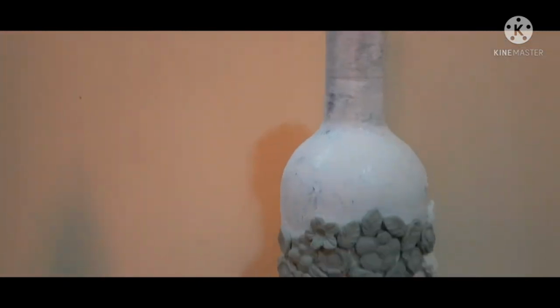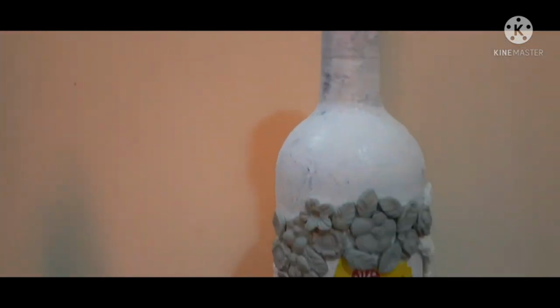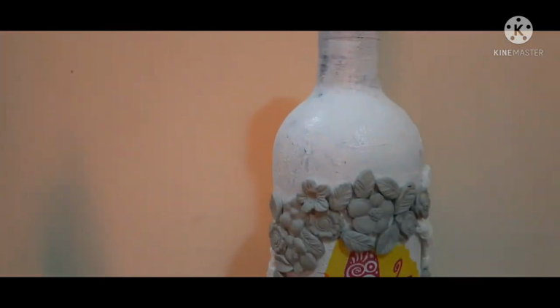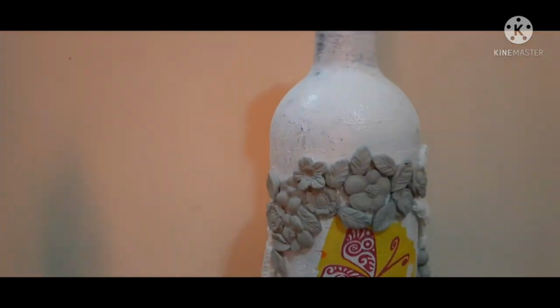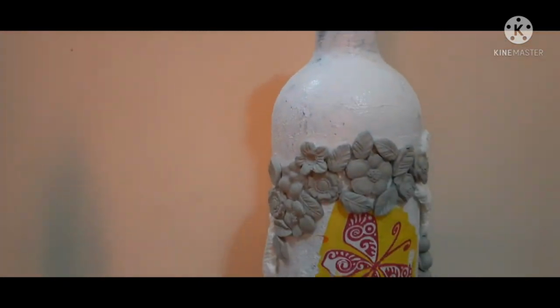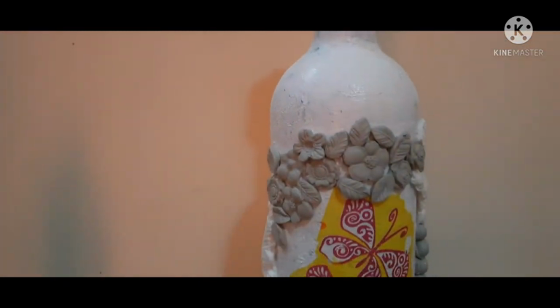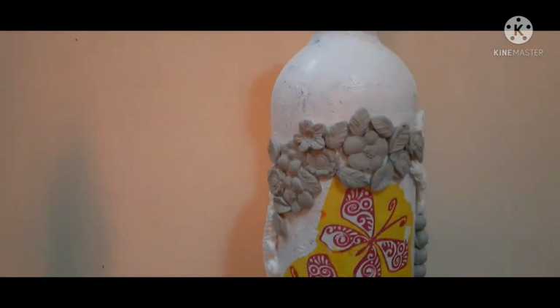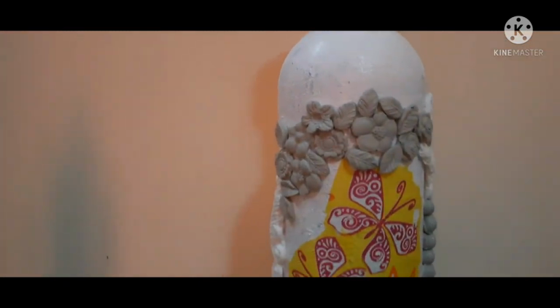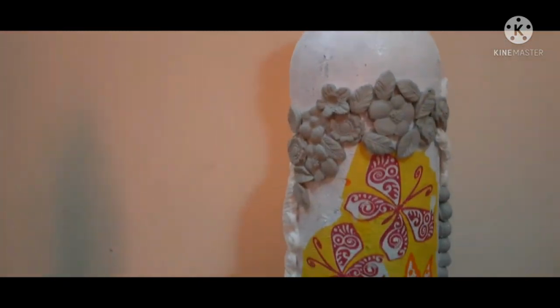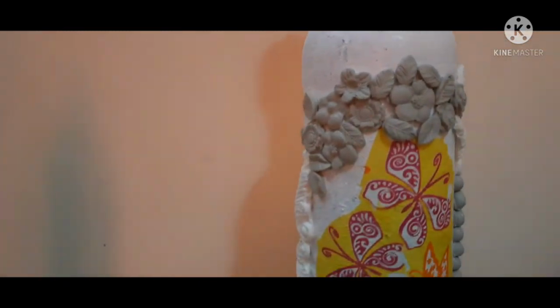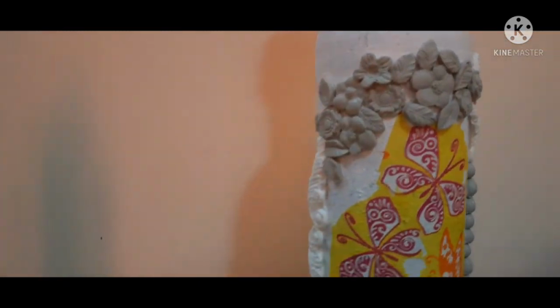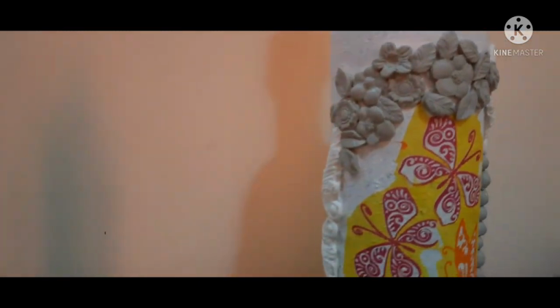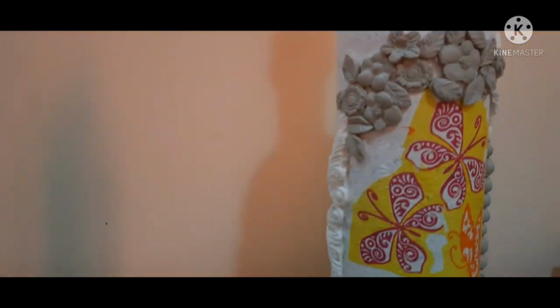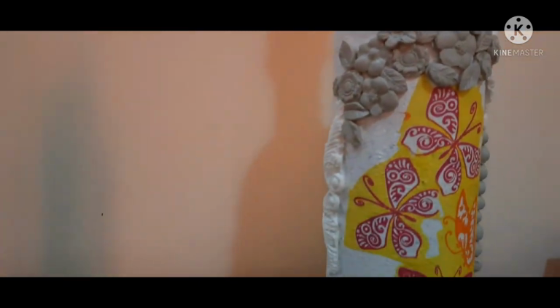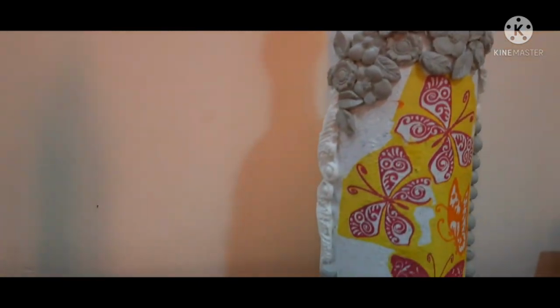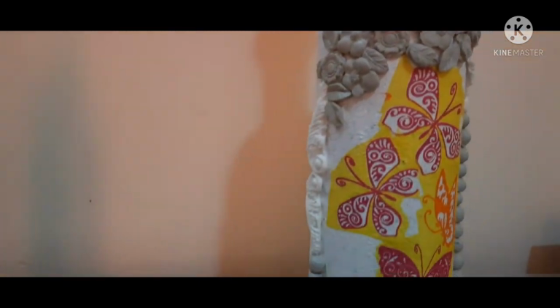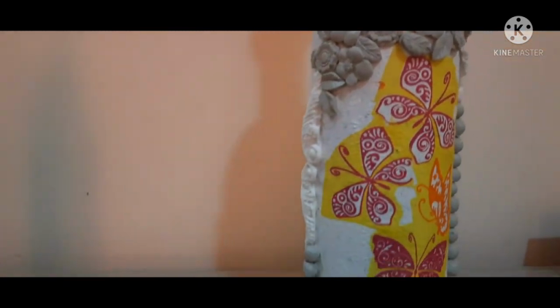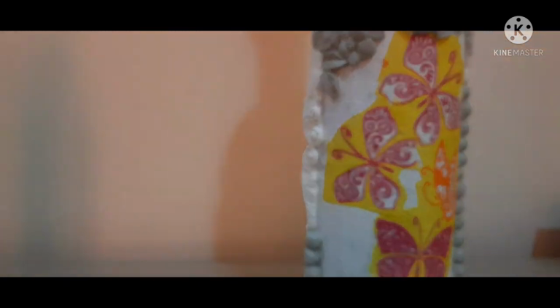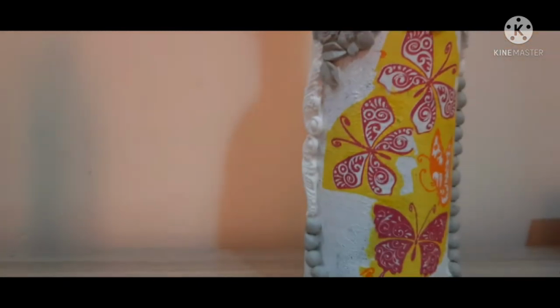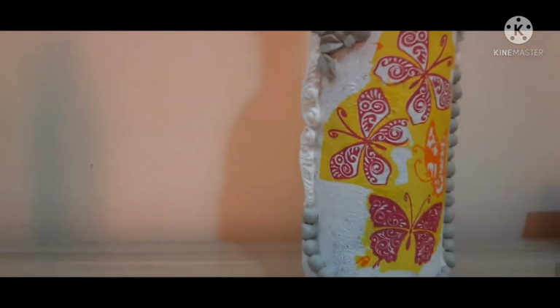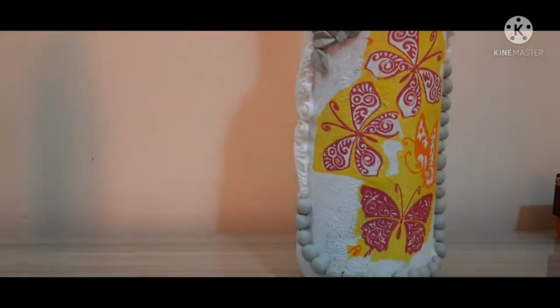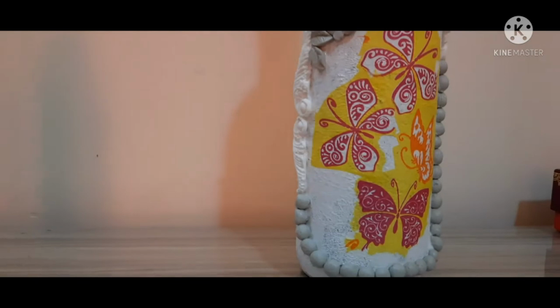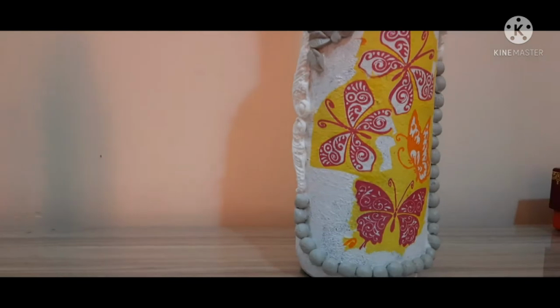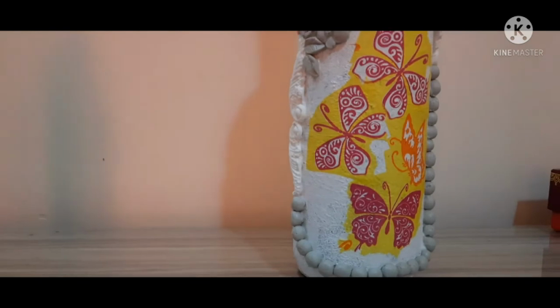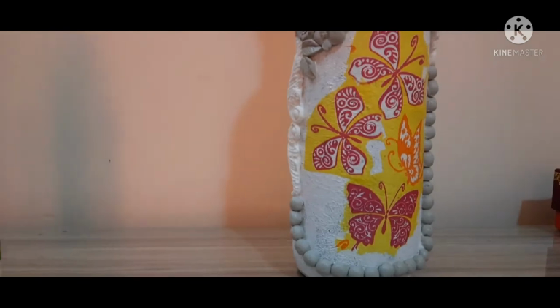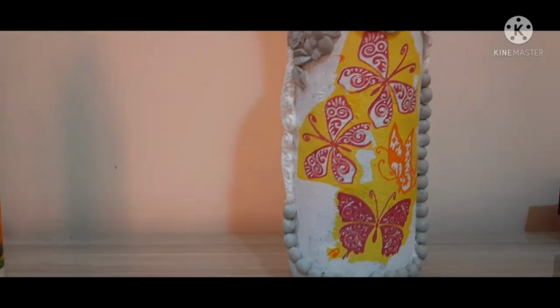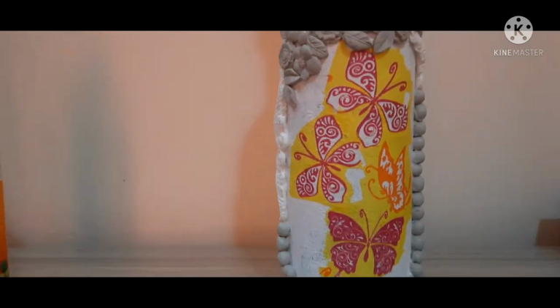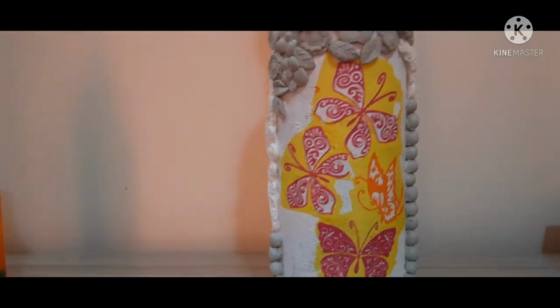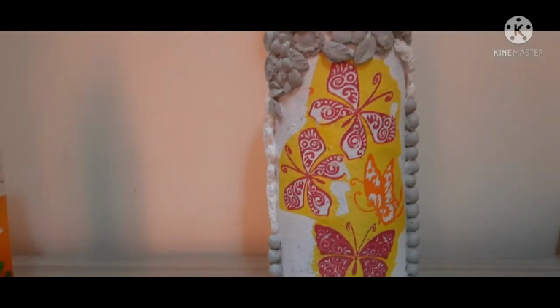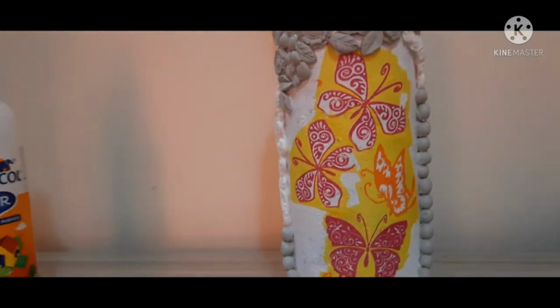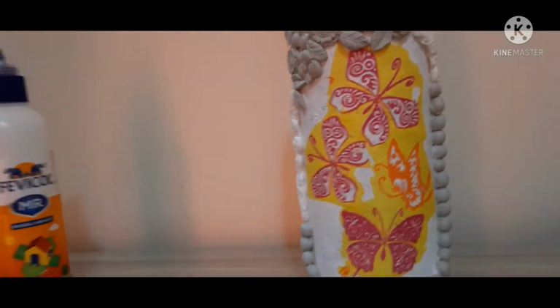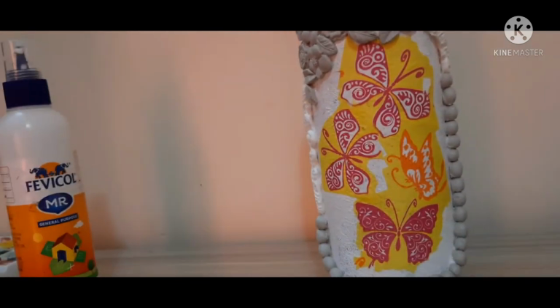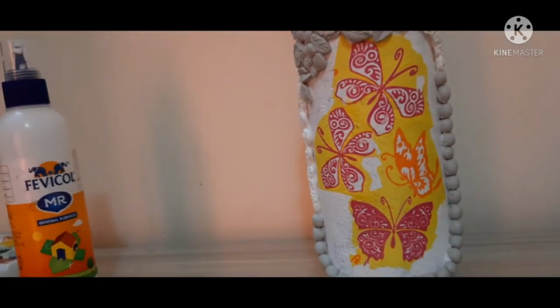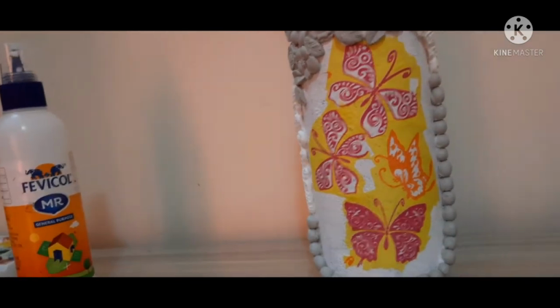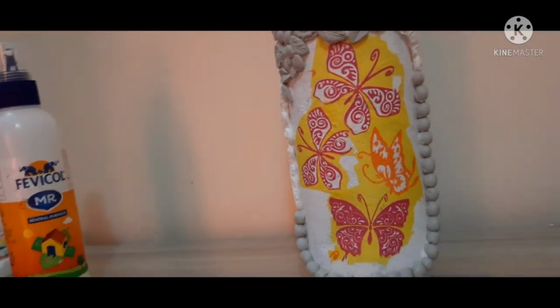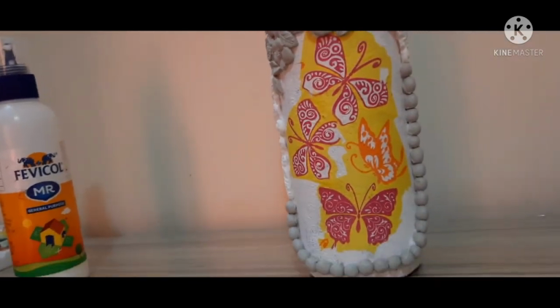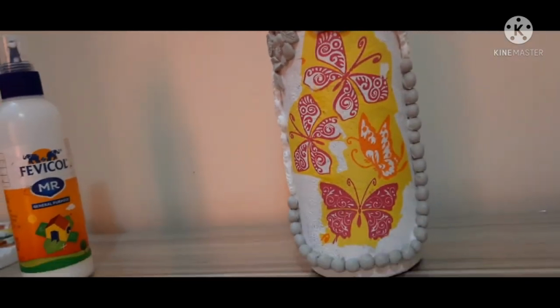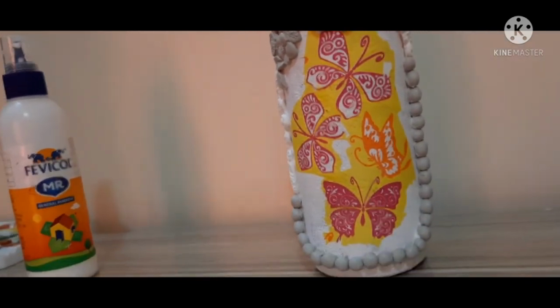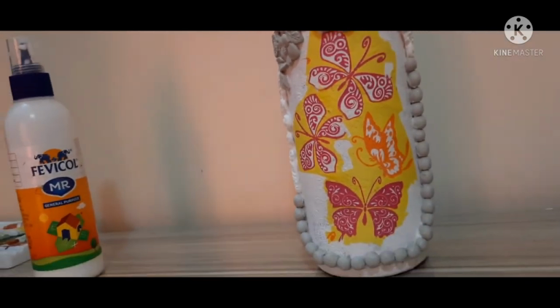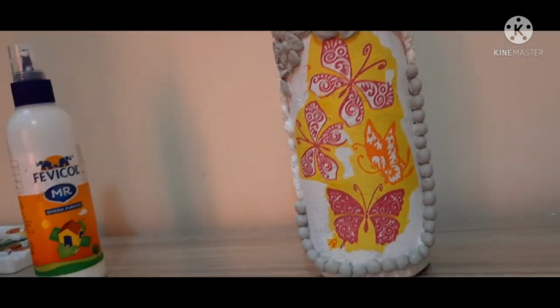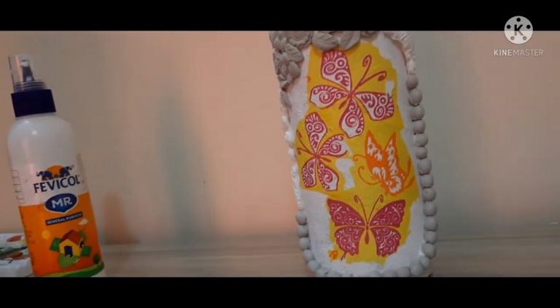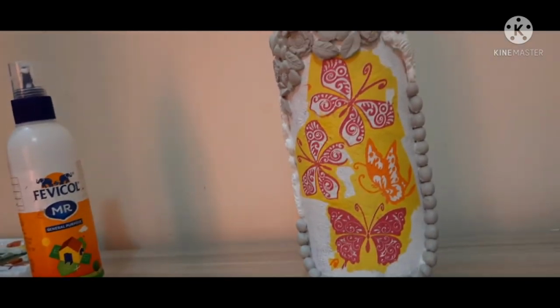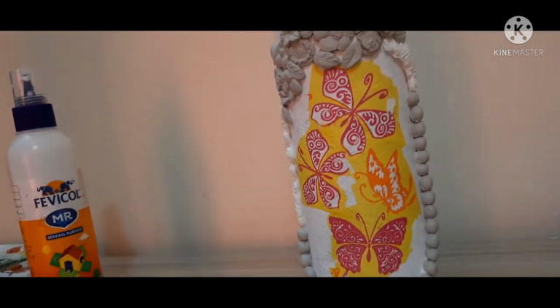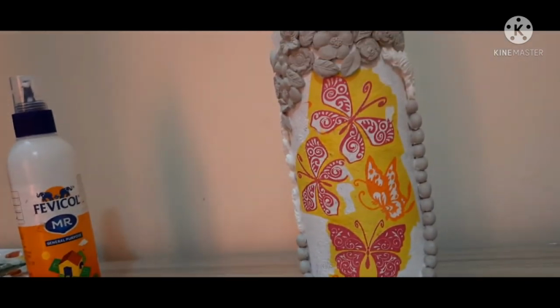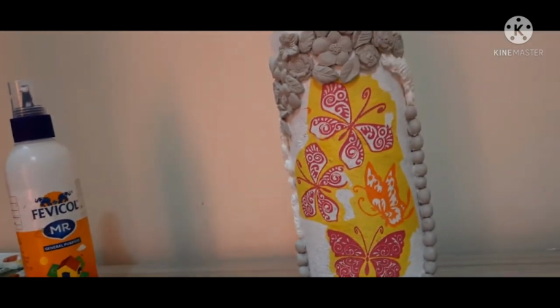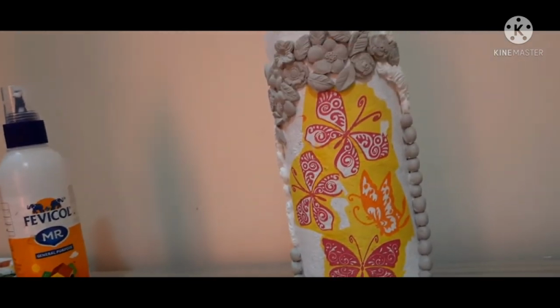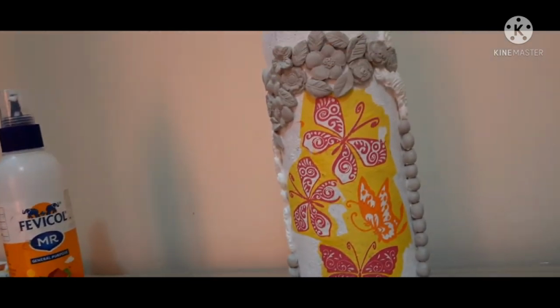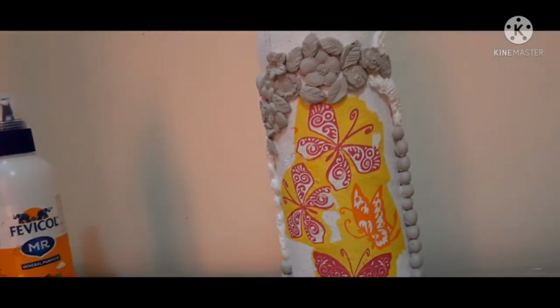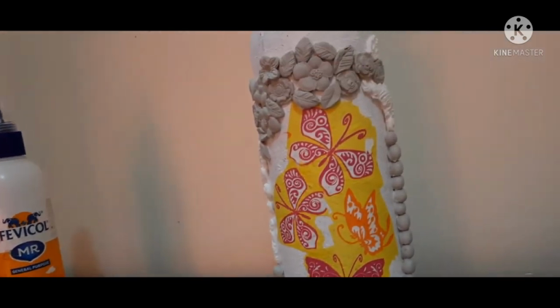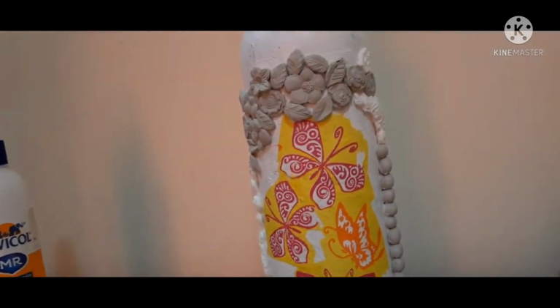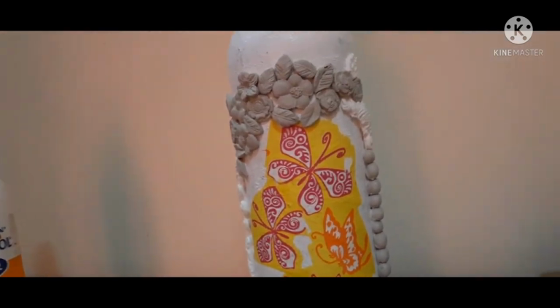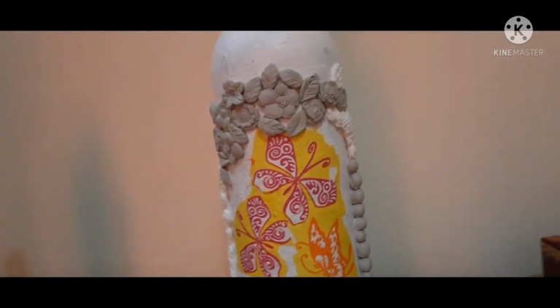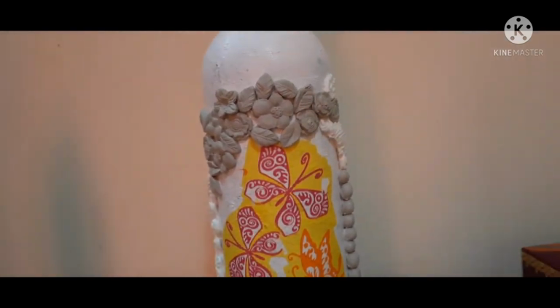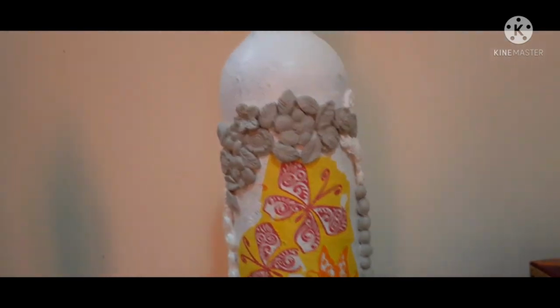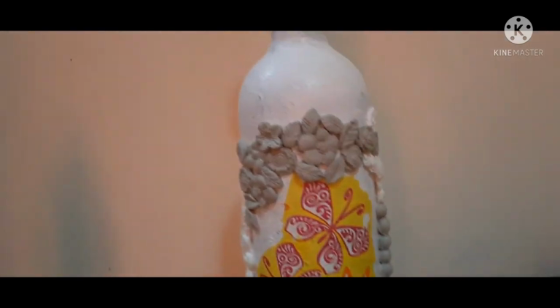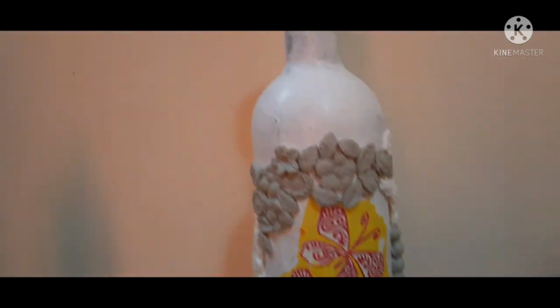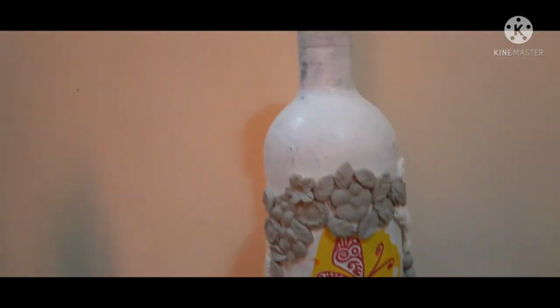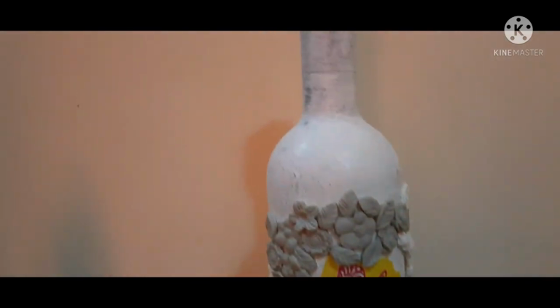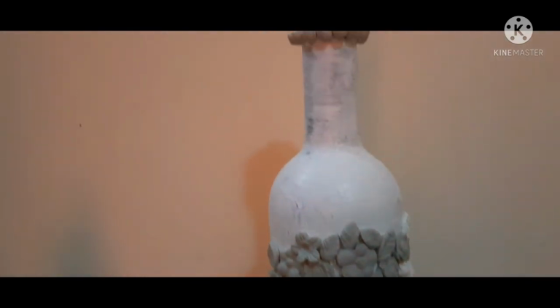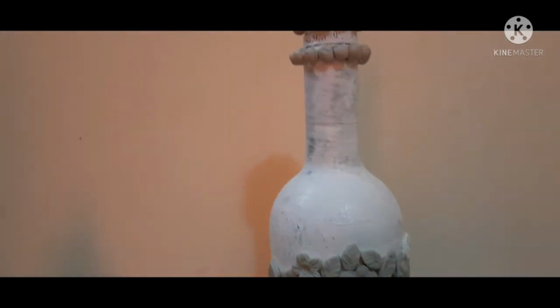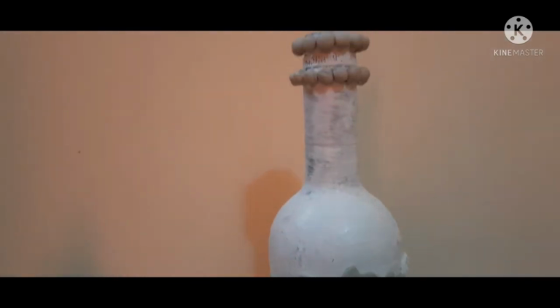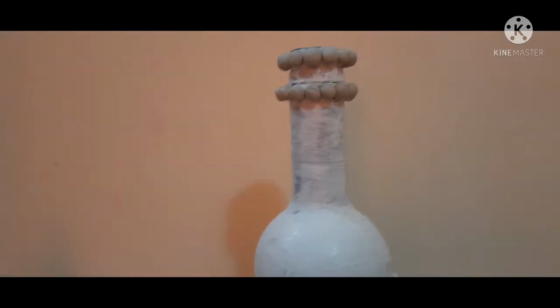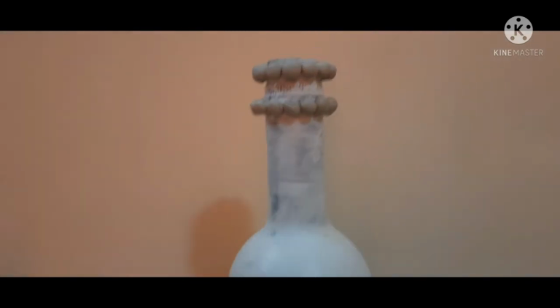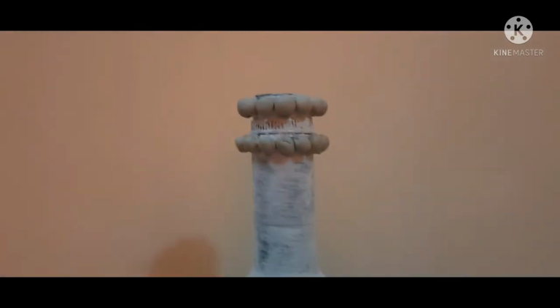After sticking all the clay embellishments to the bottle, my bottle will look like this.